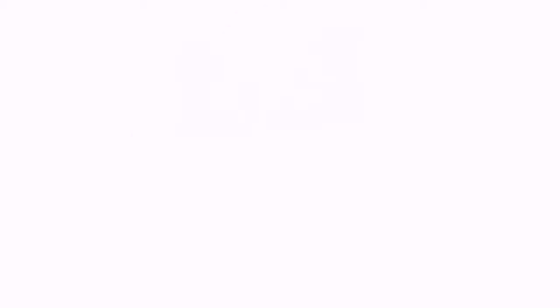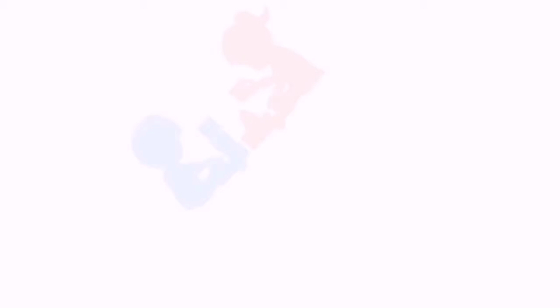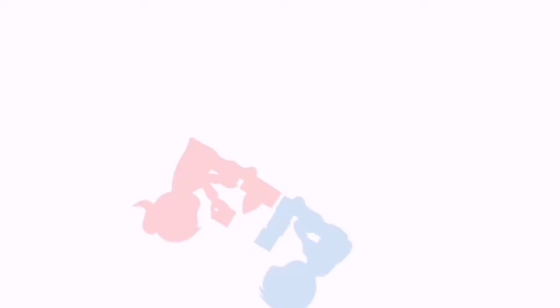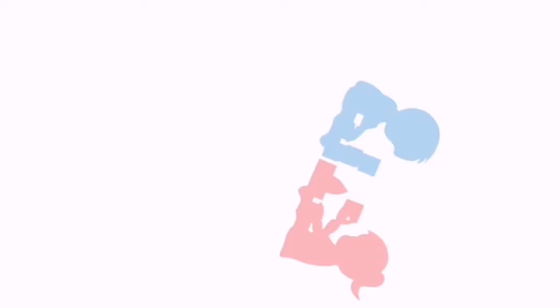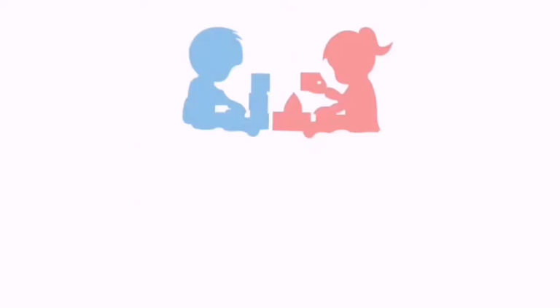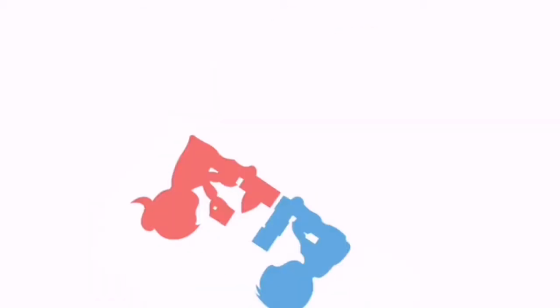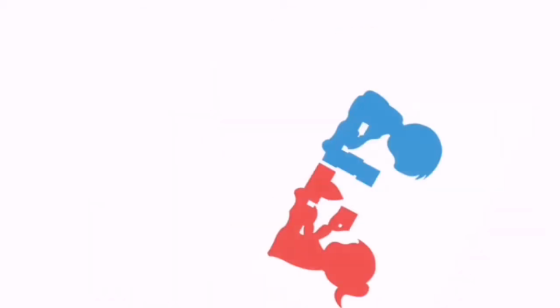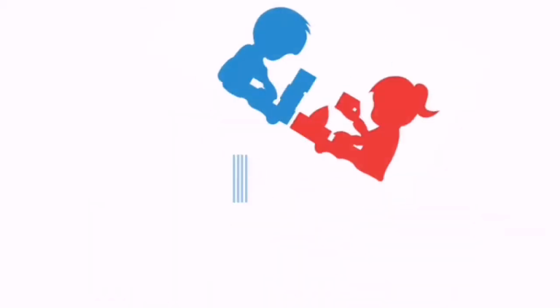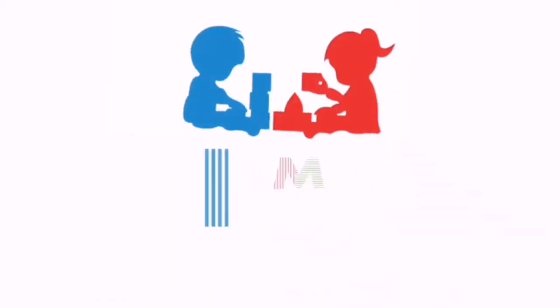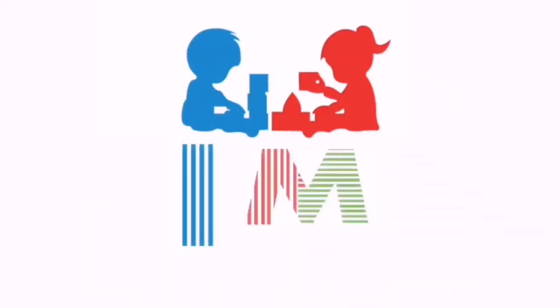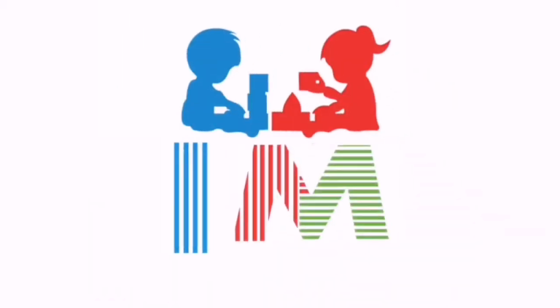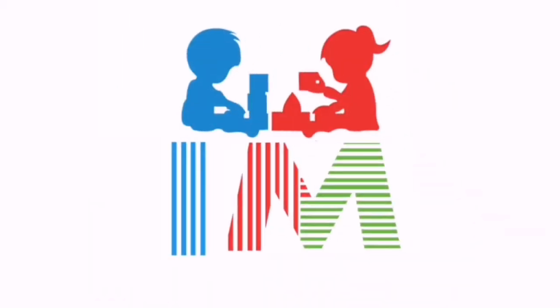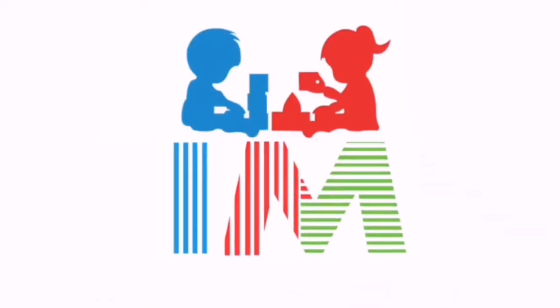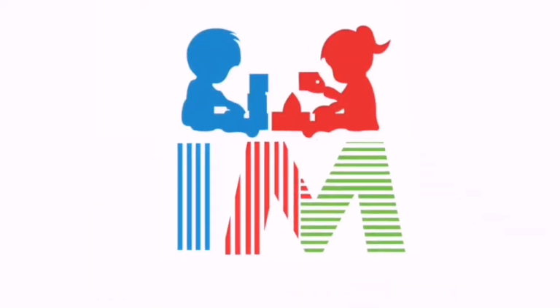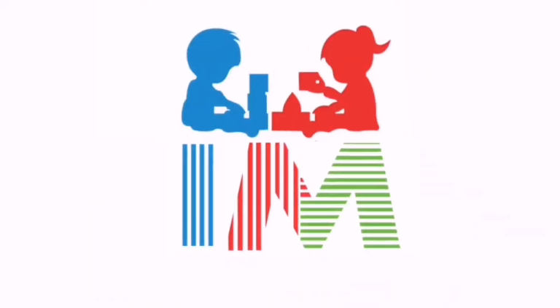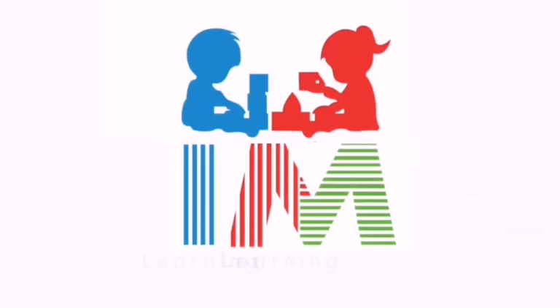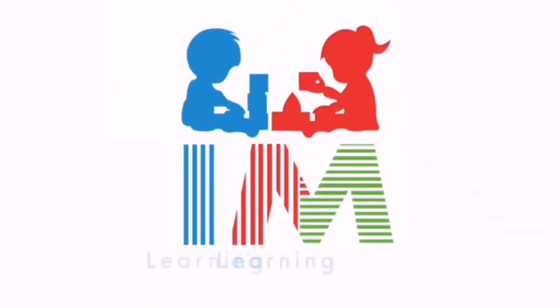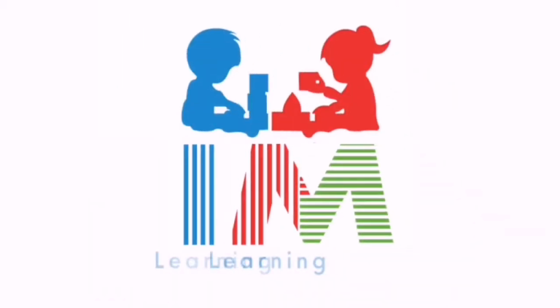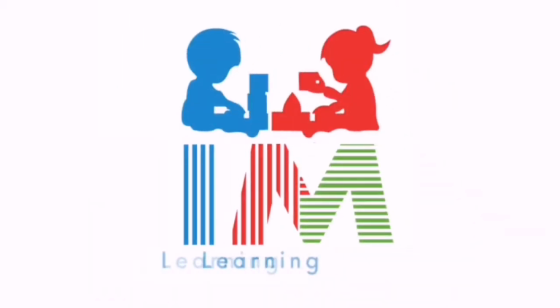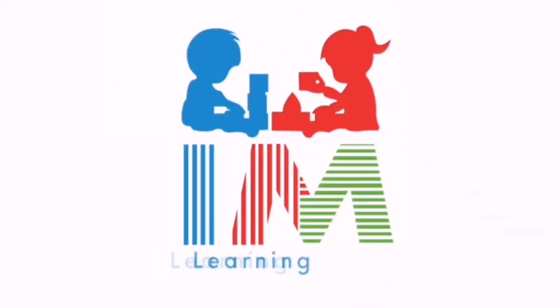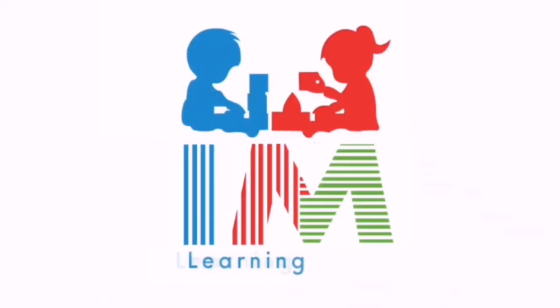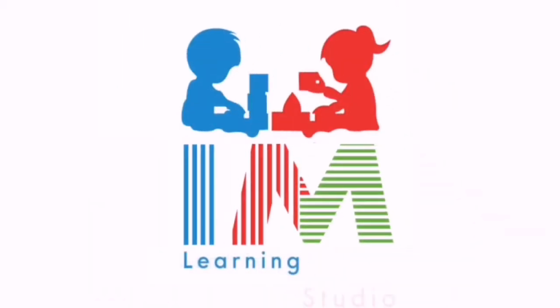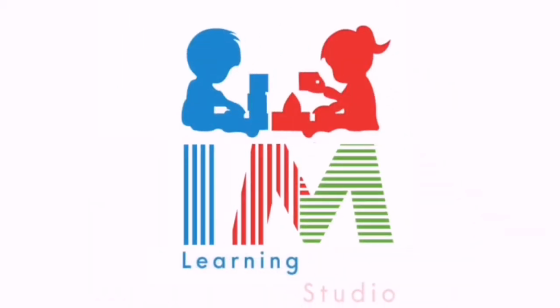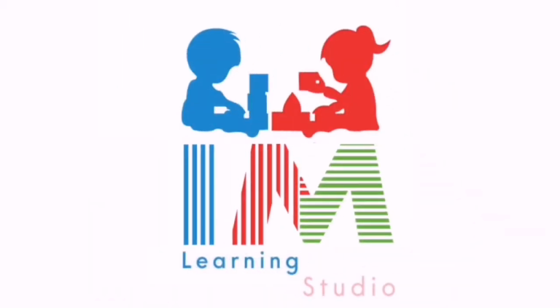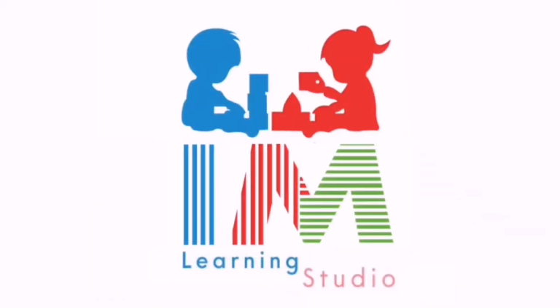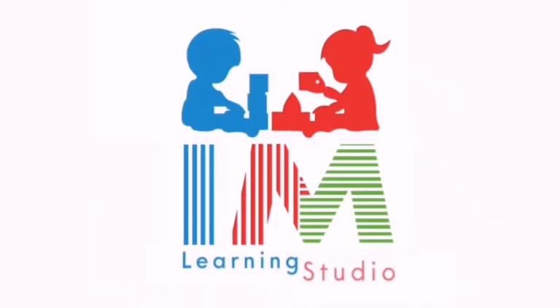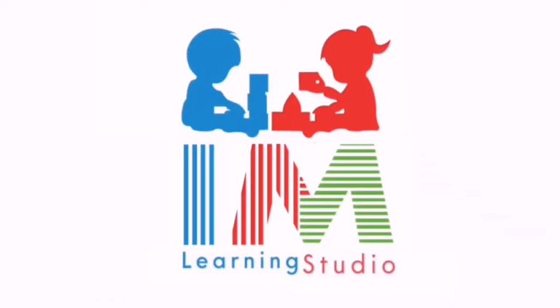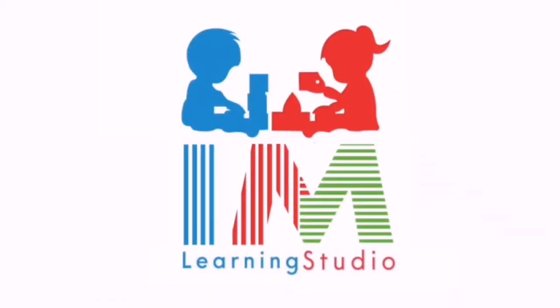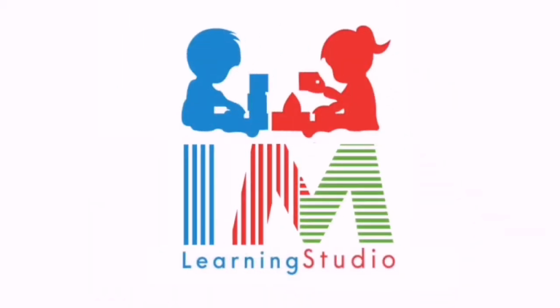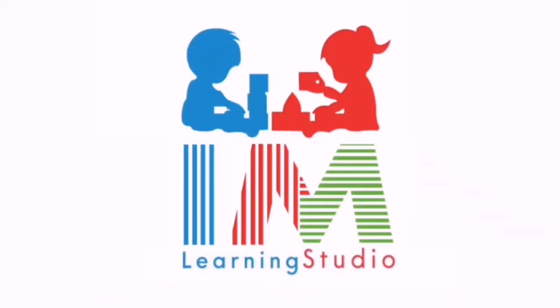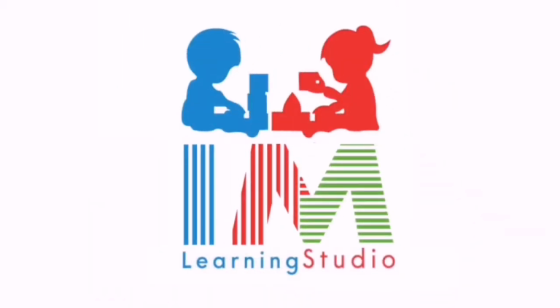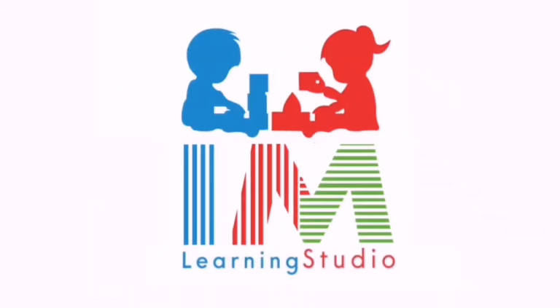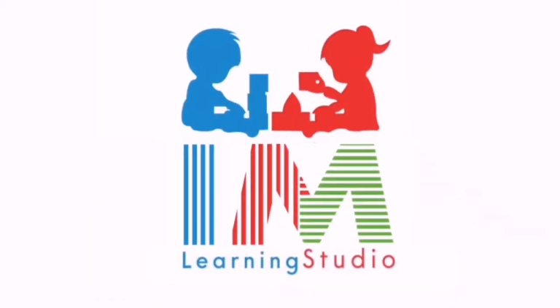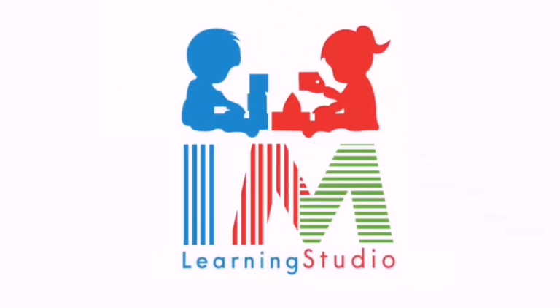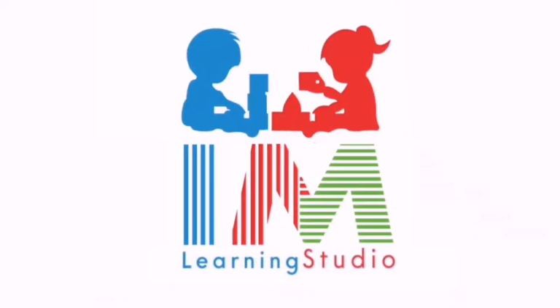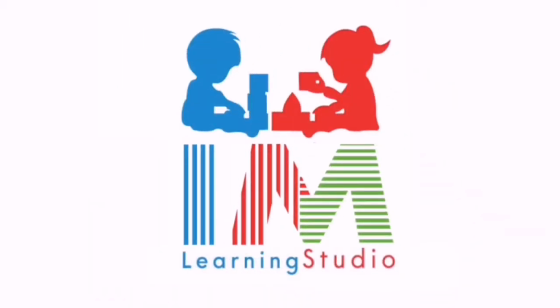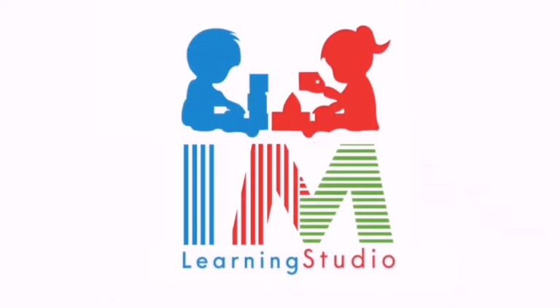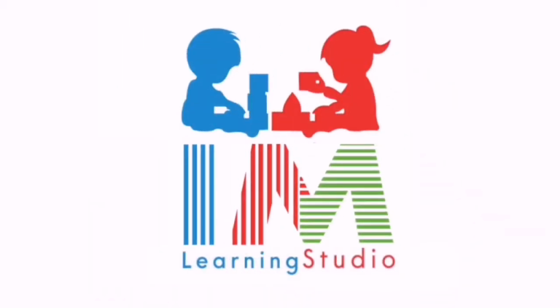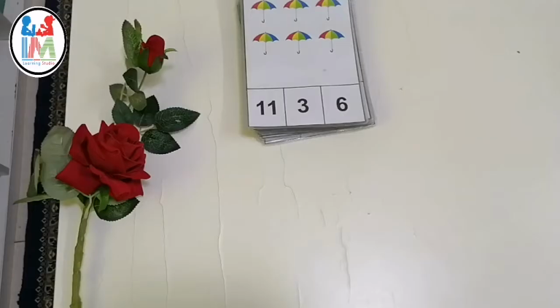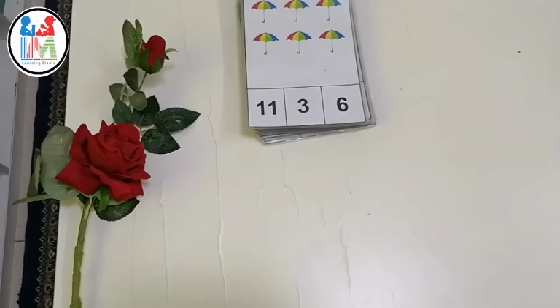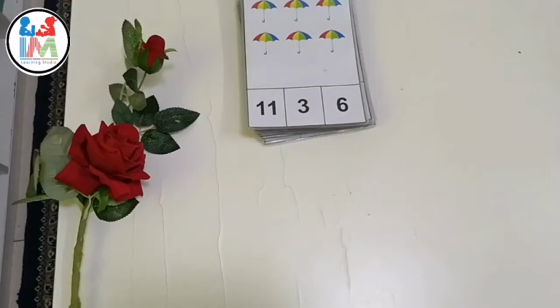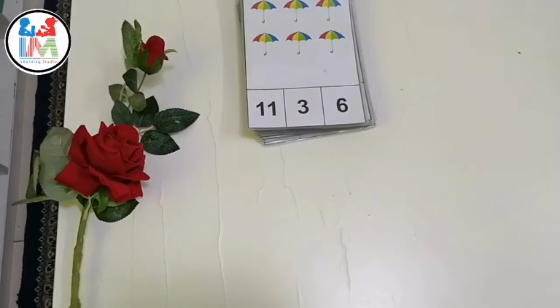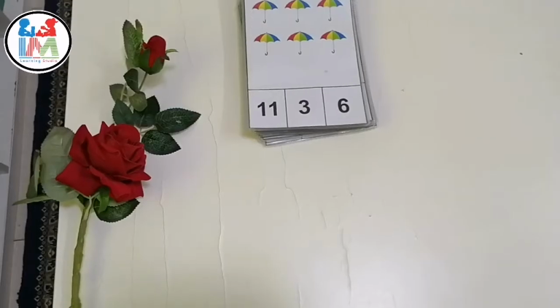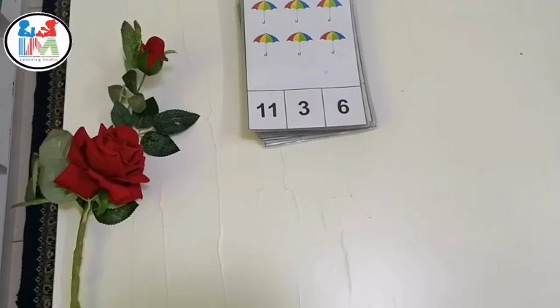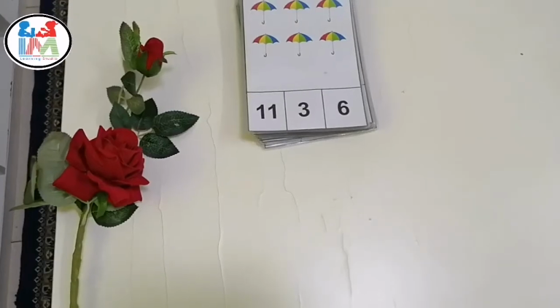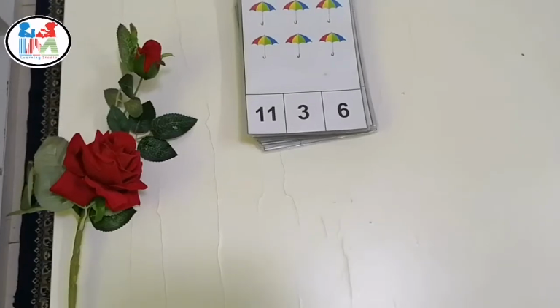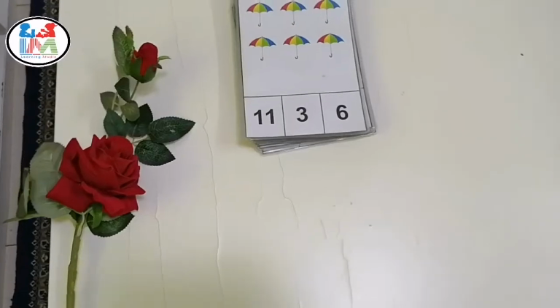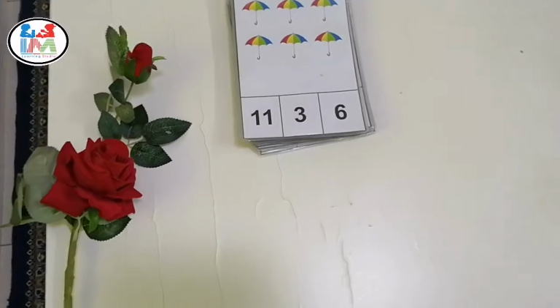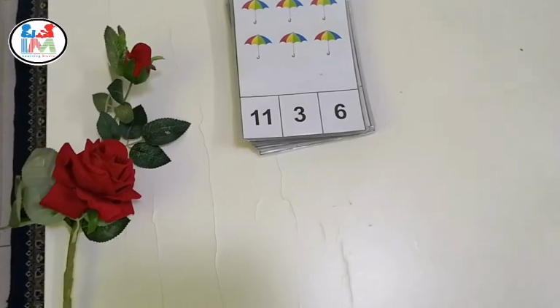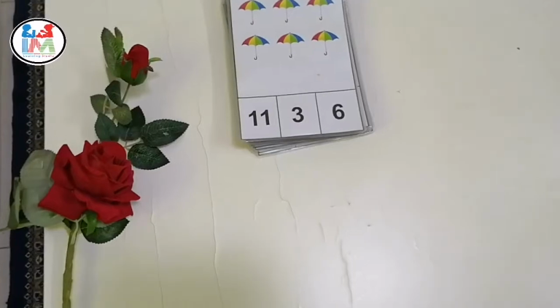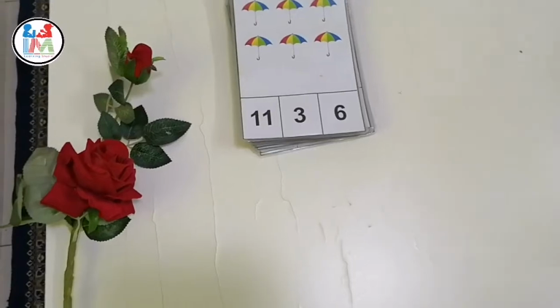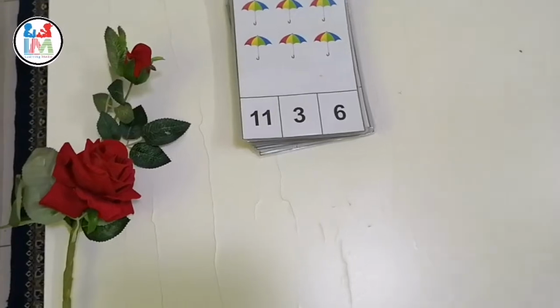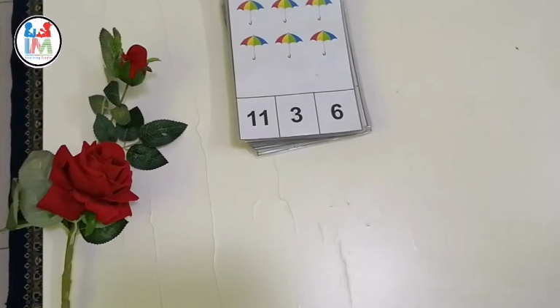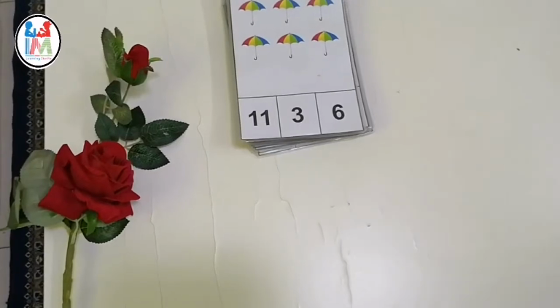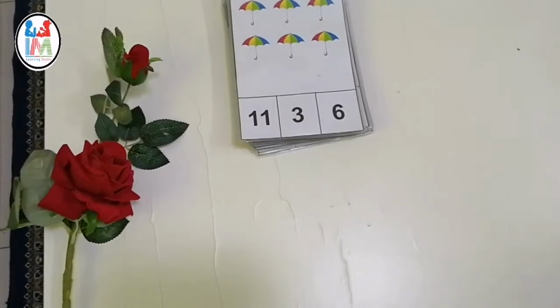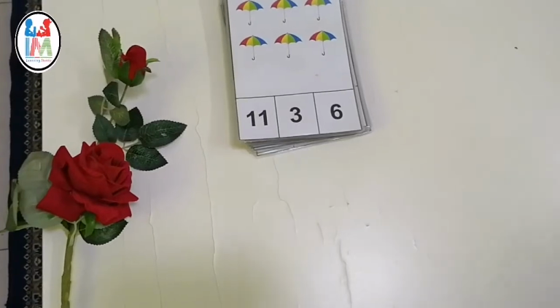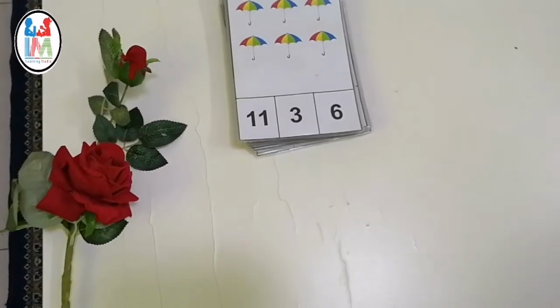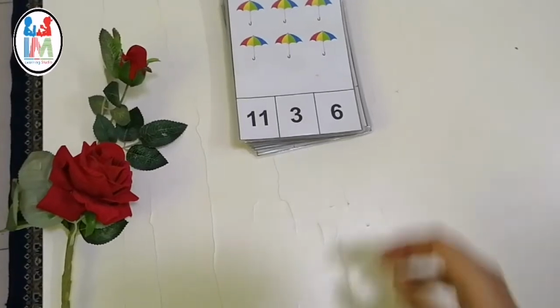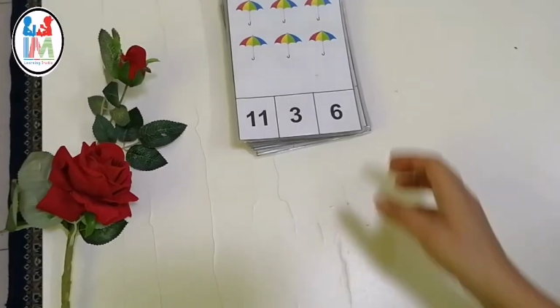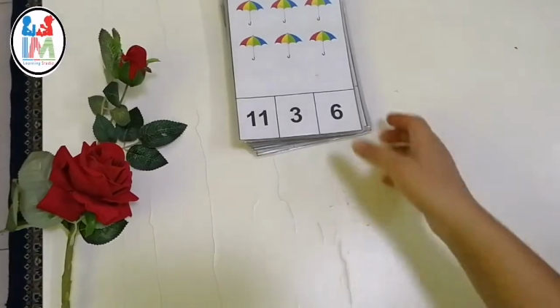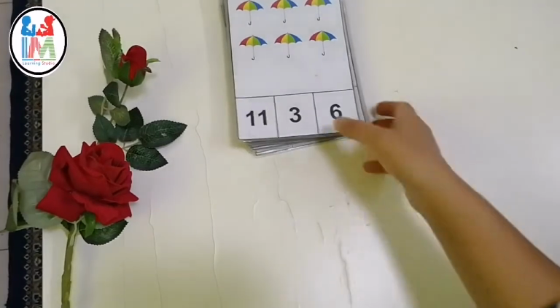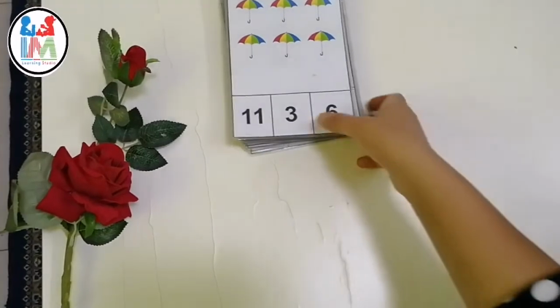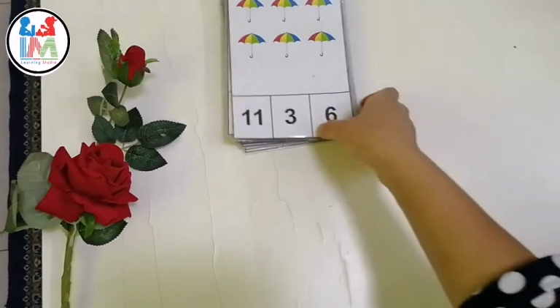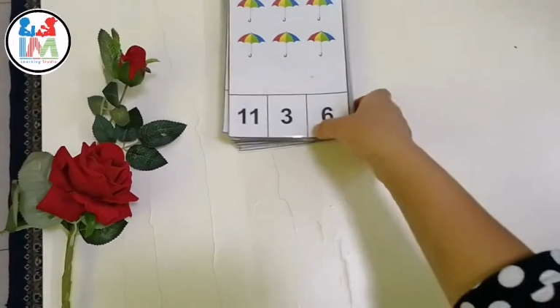I am Learning Studio. Assalamu alaikum. Hello mothers.